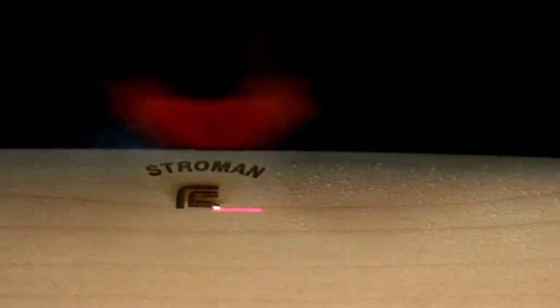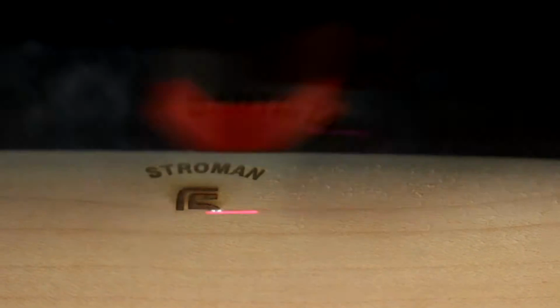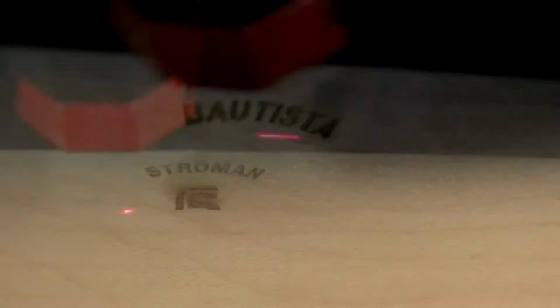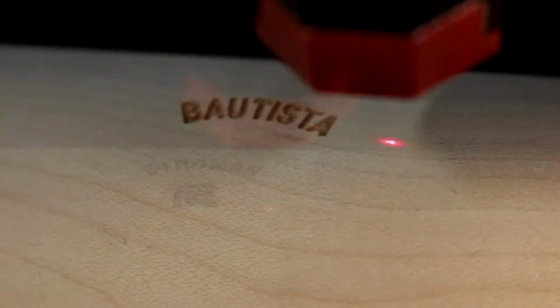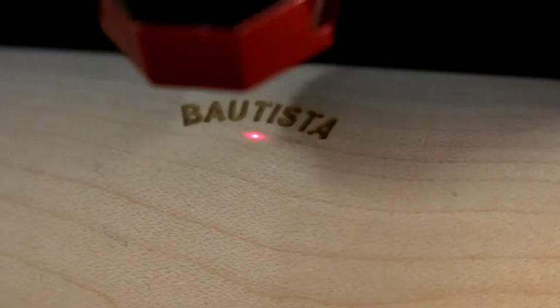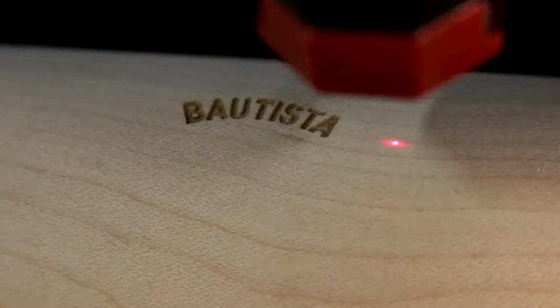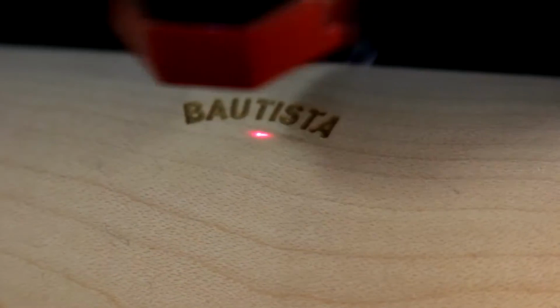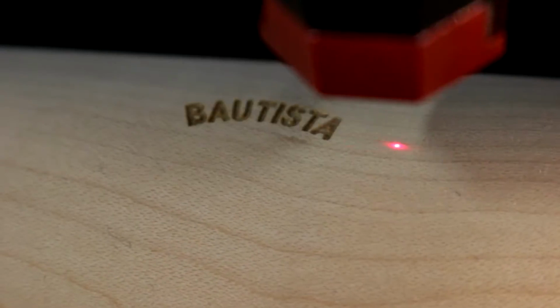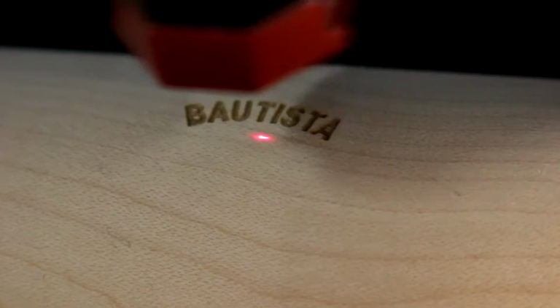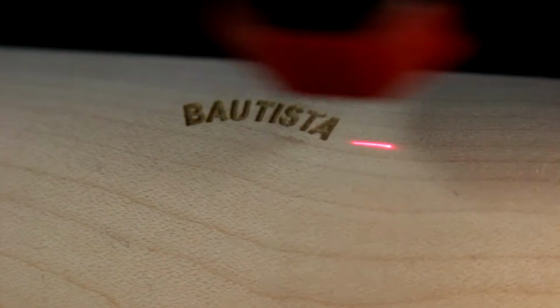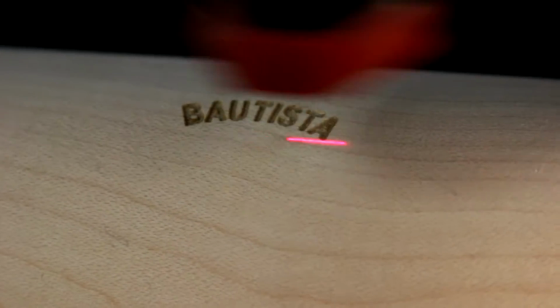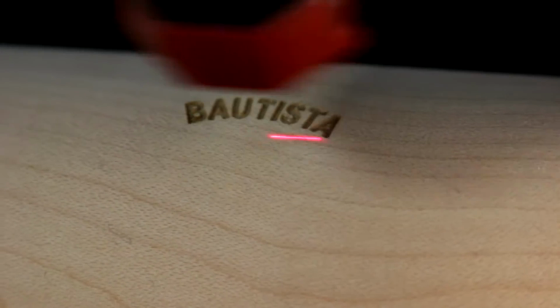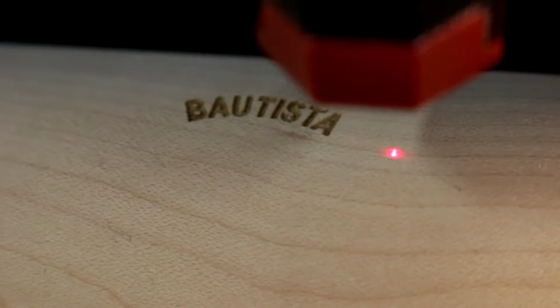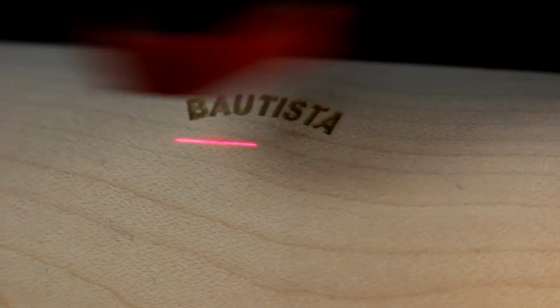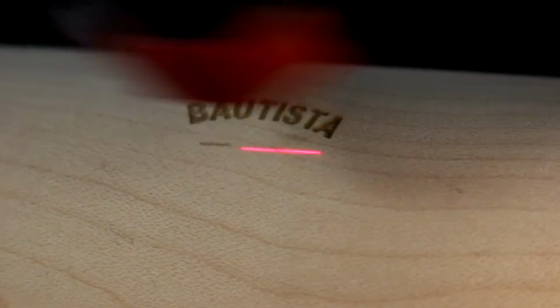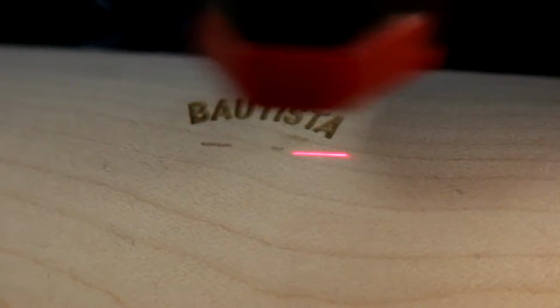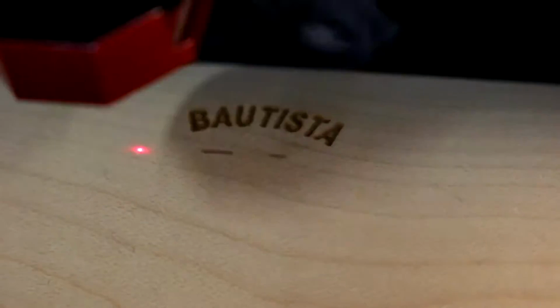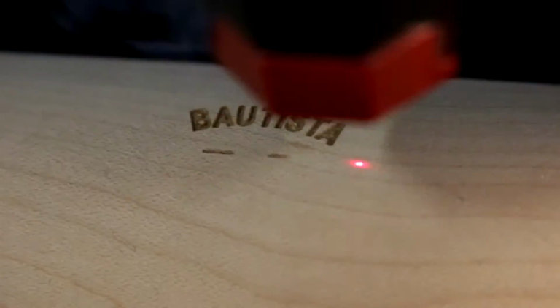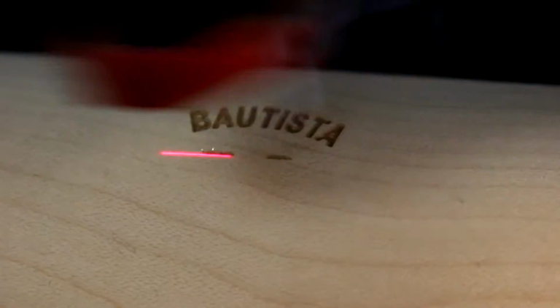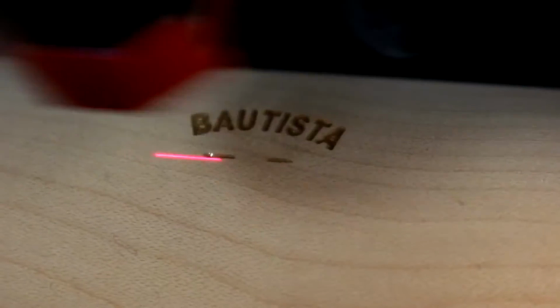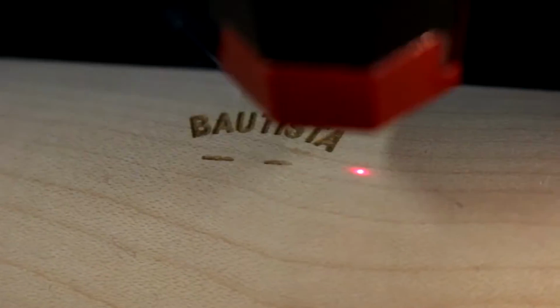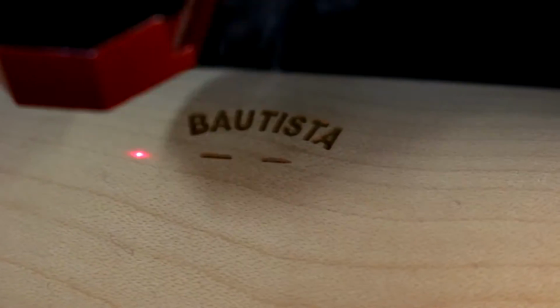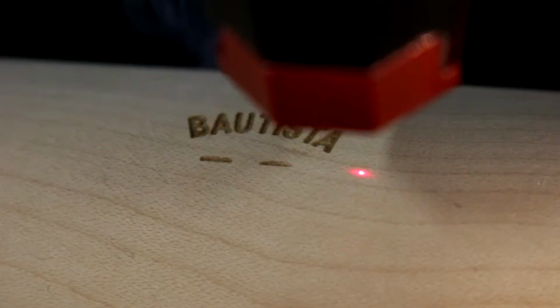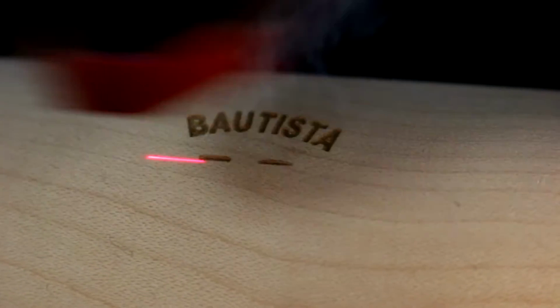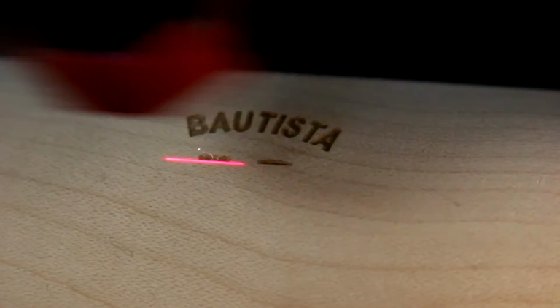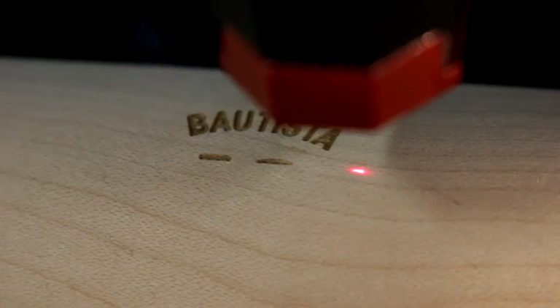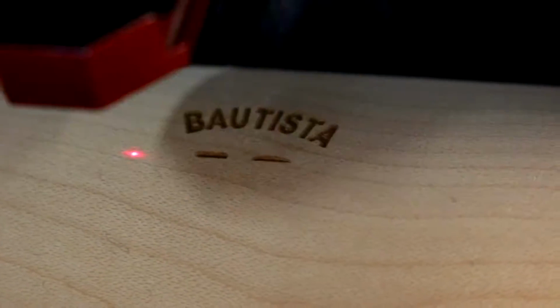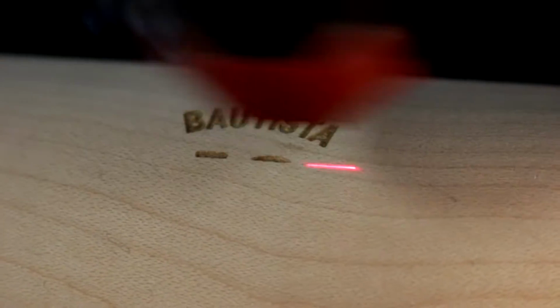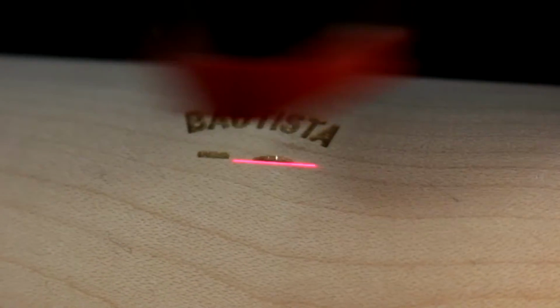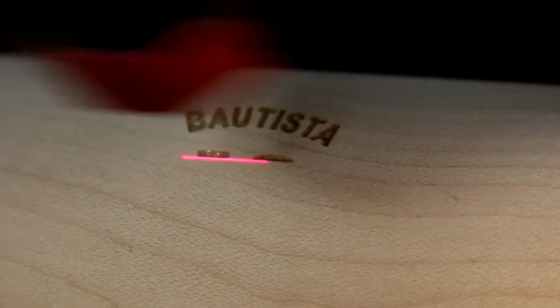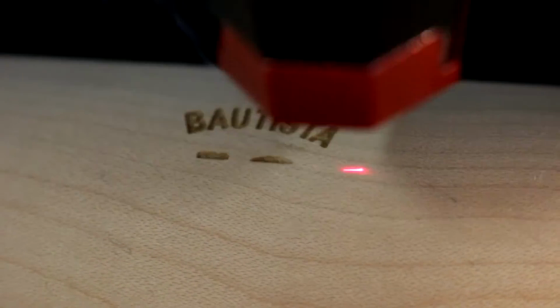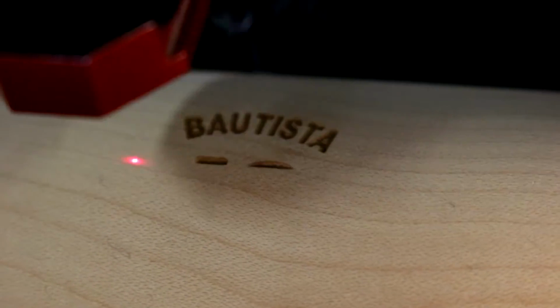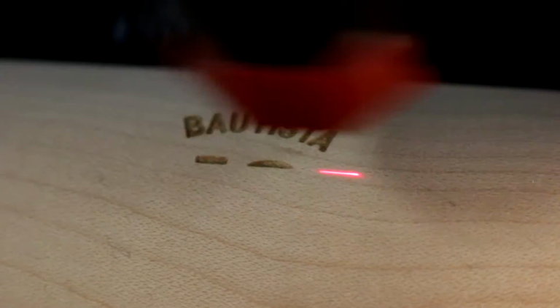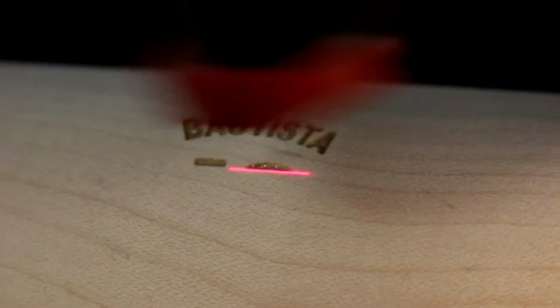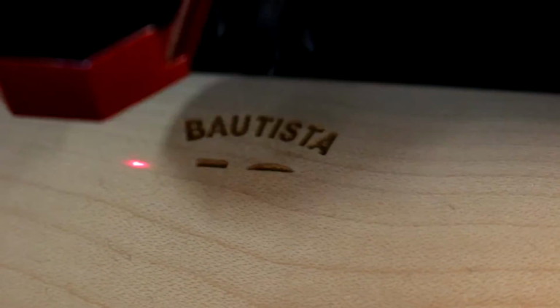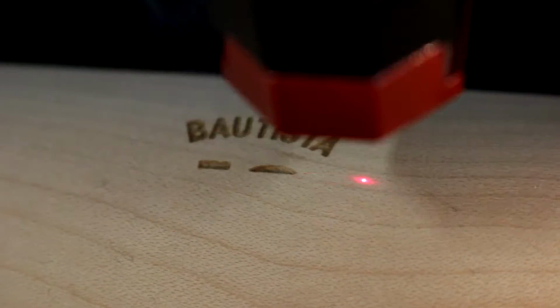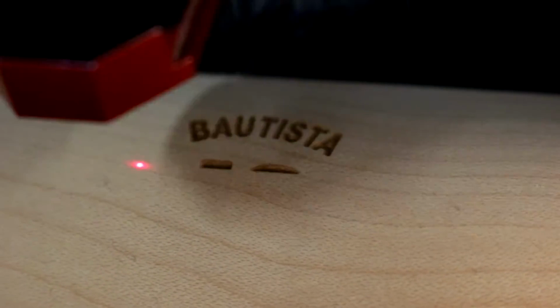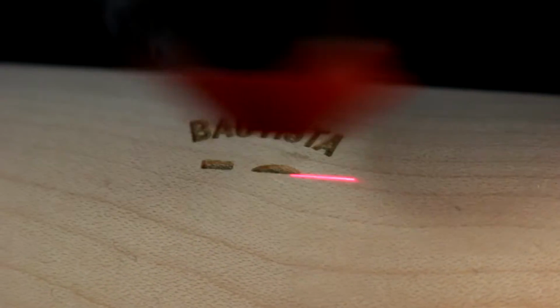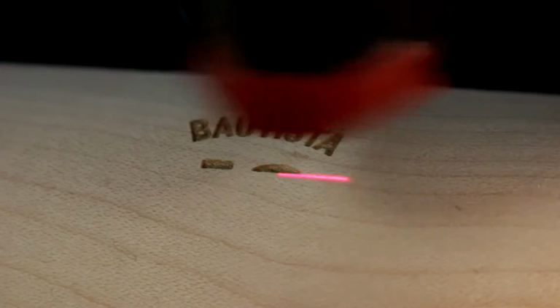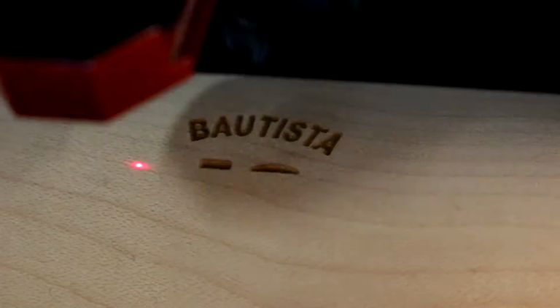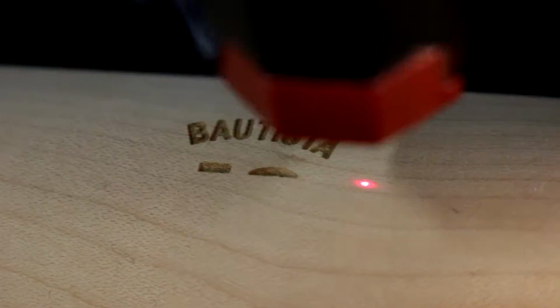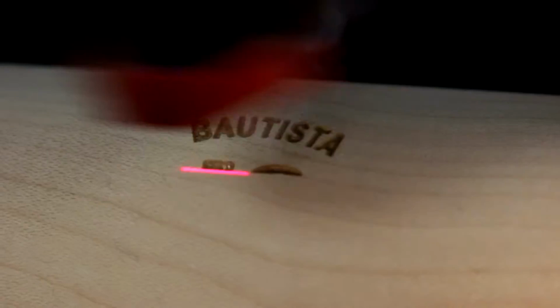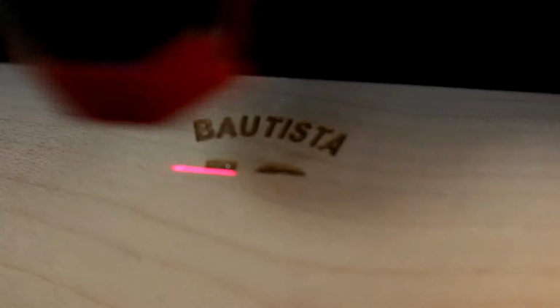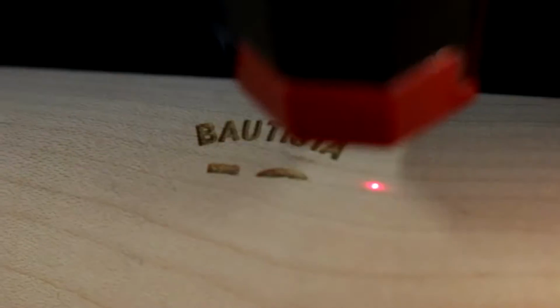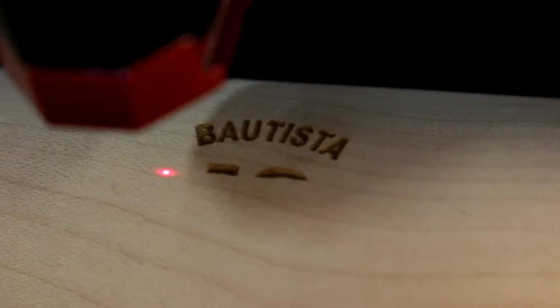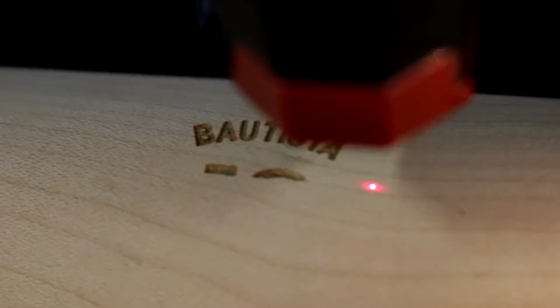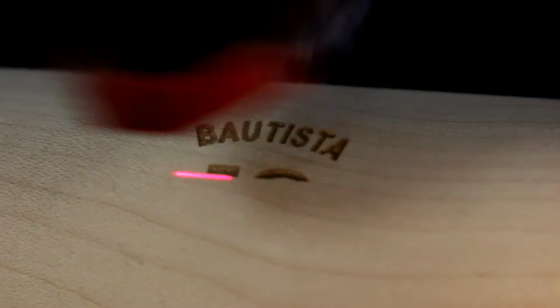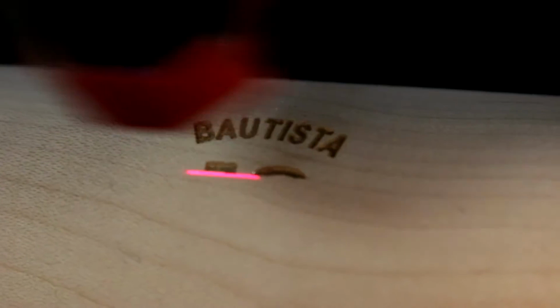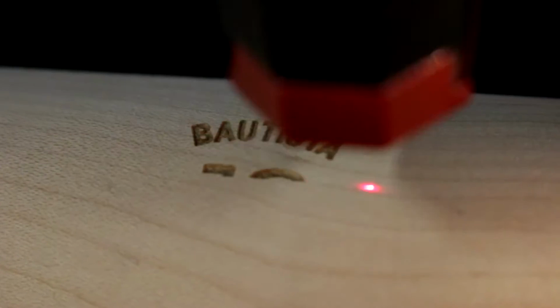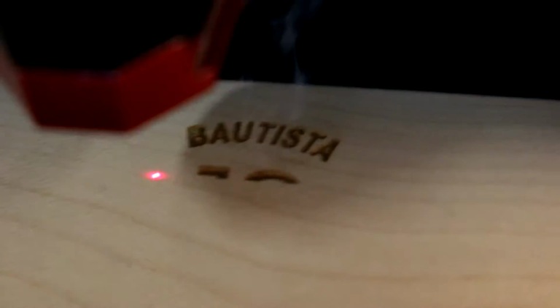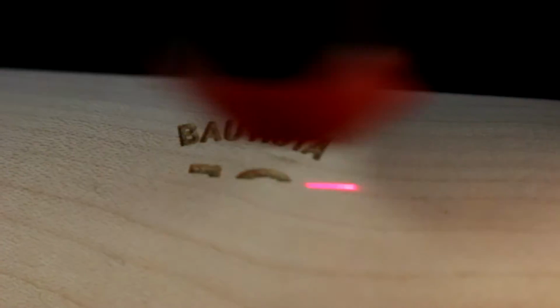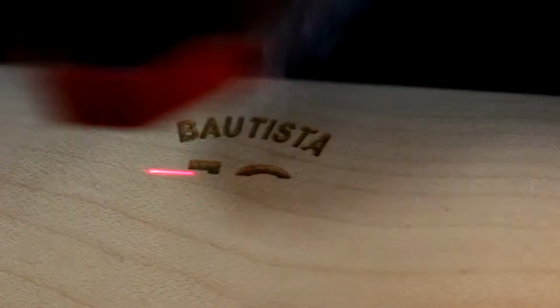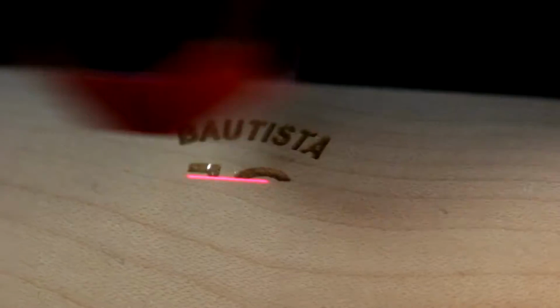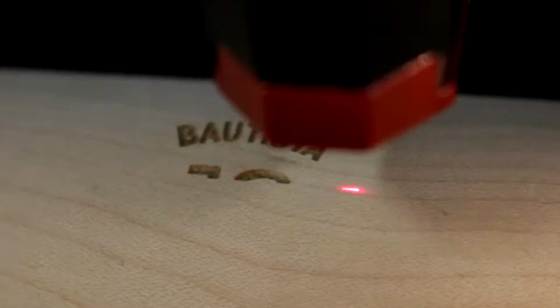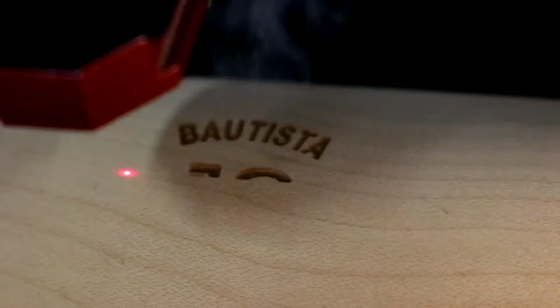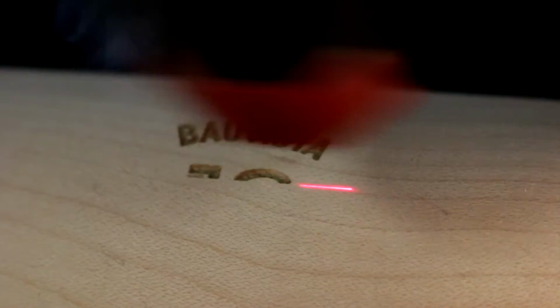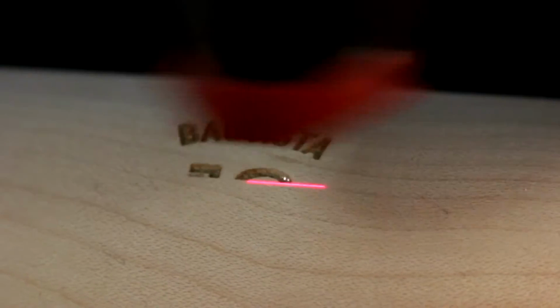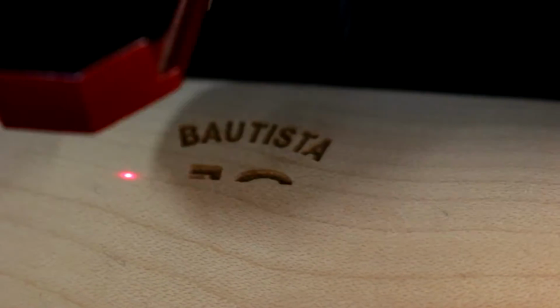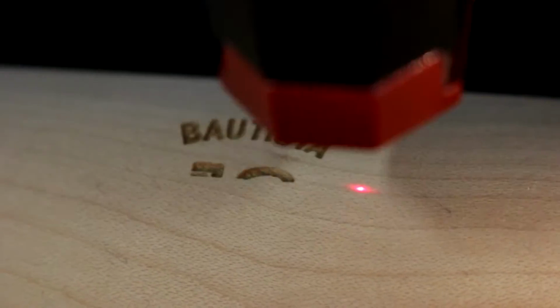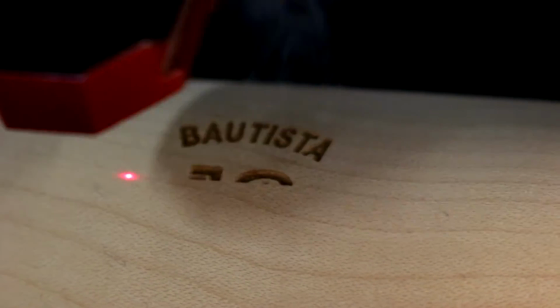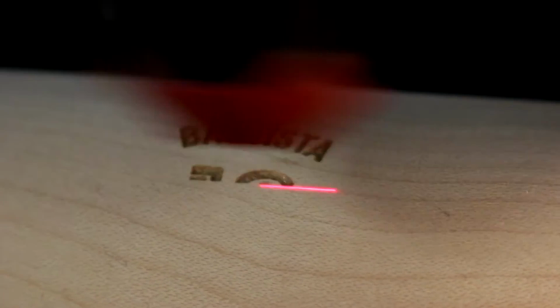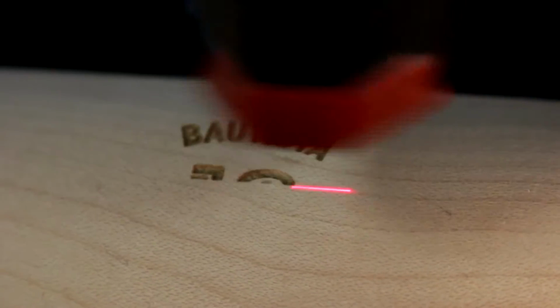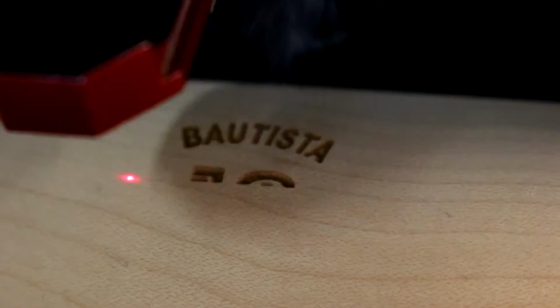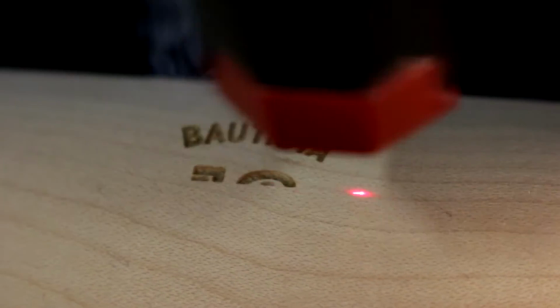To do the job, typically most people would want to use a rotary attachment so that we can turn the bat as we laser it.